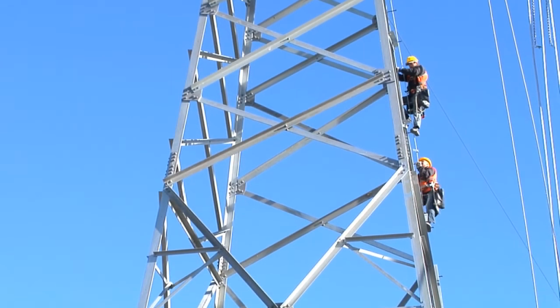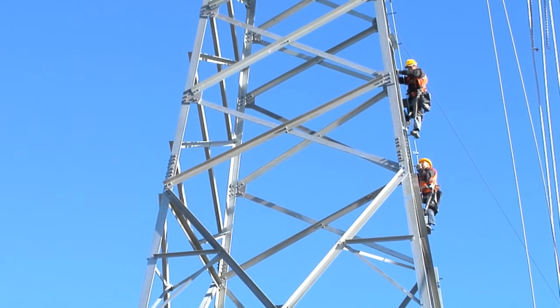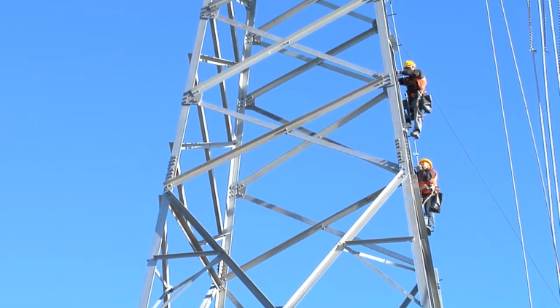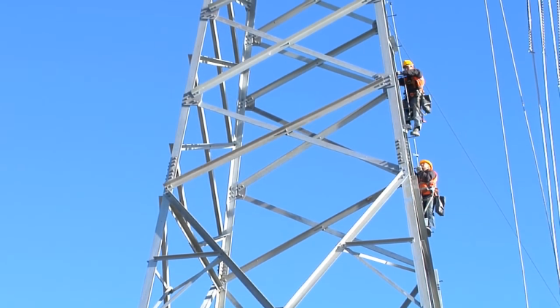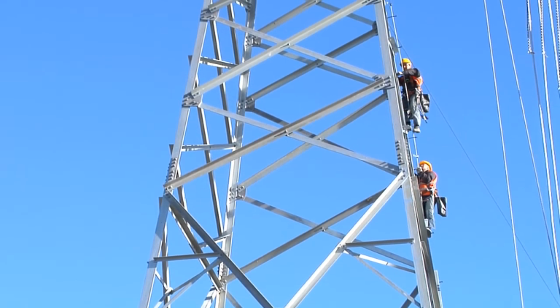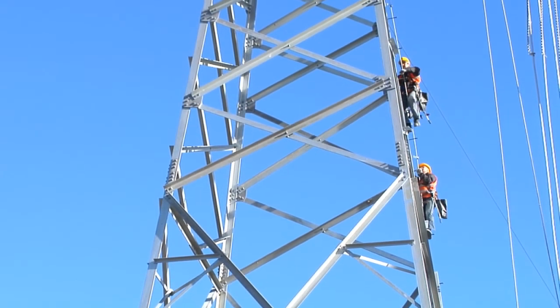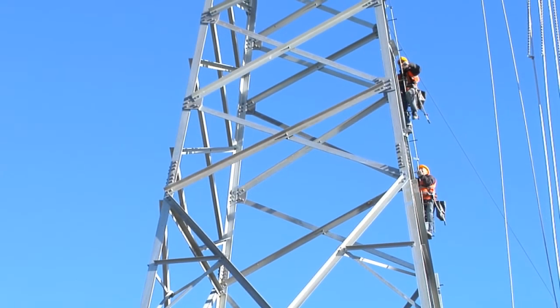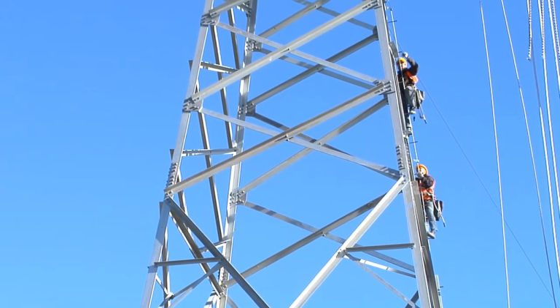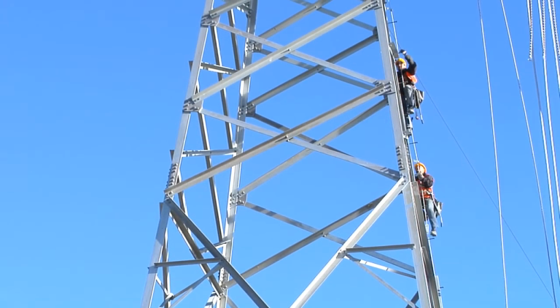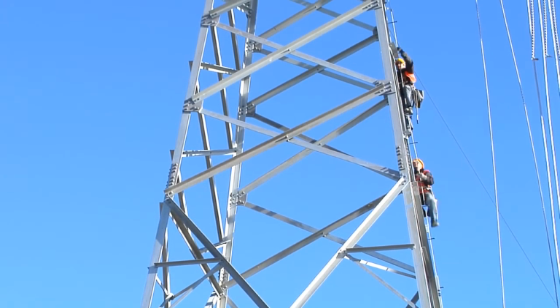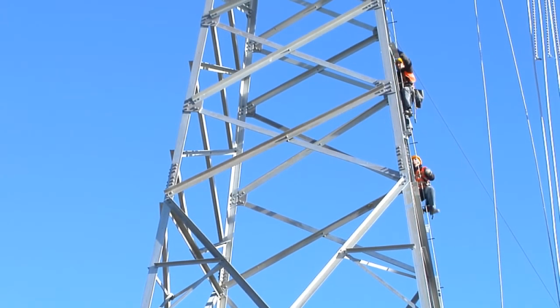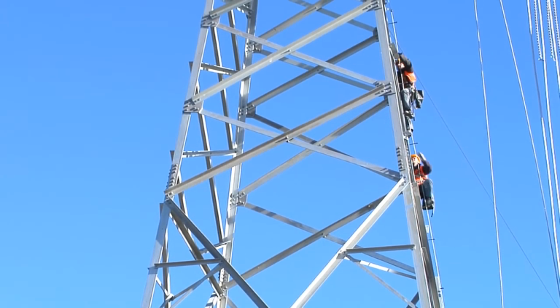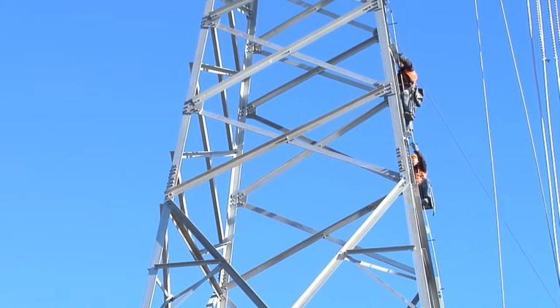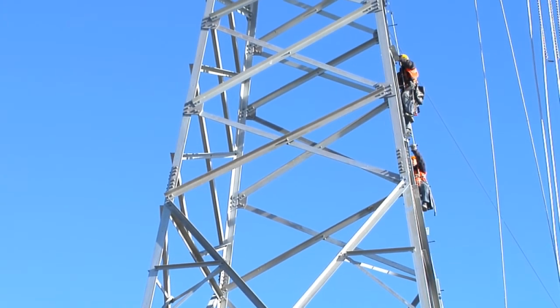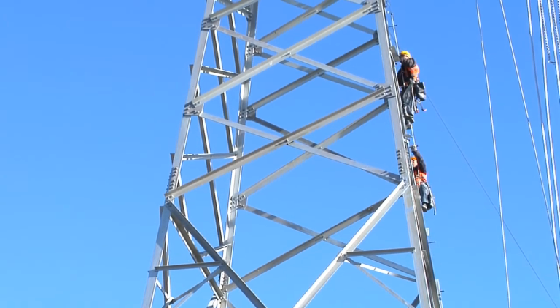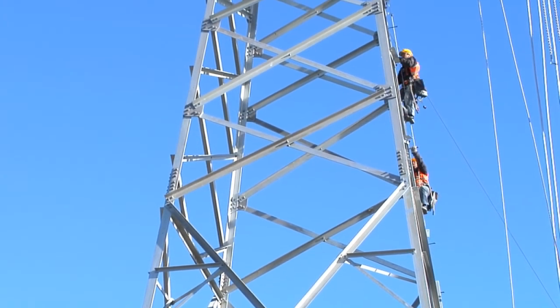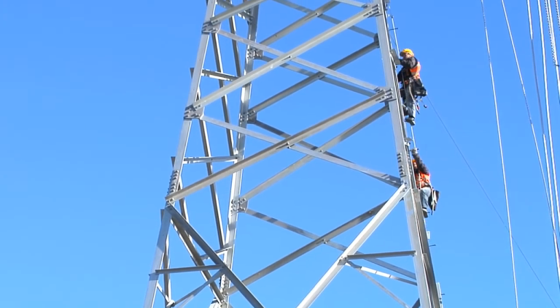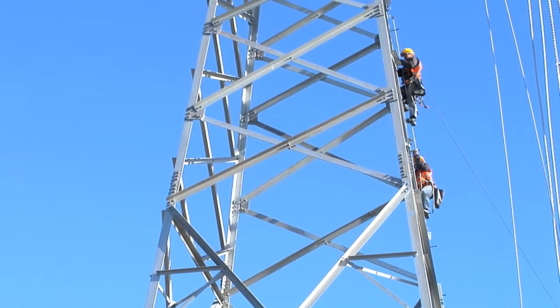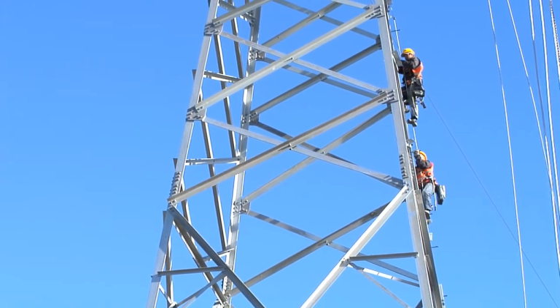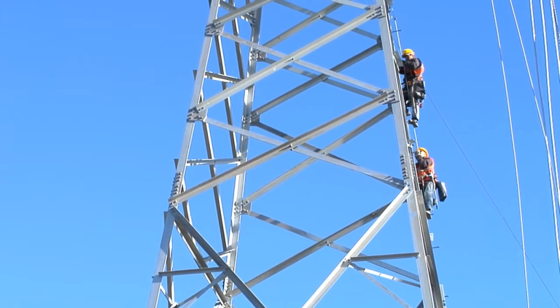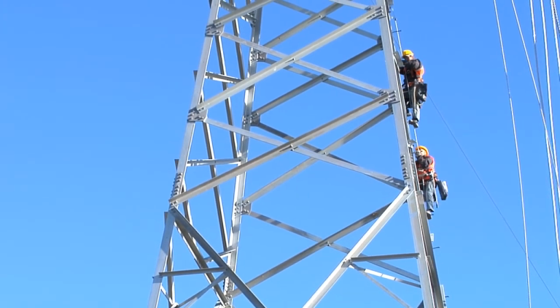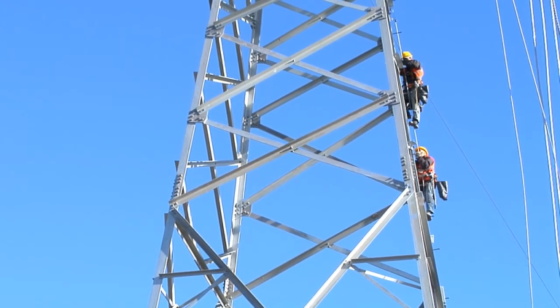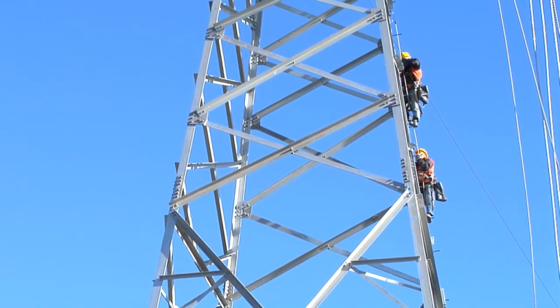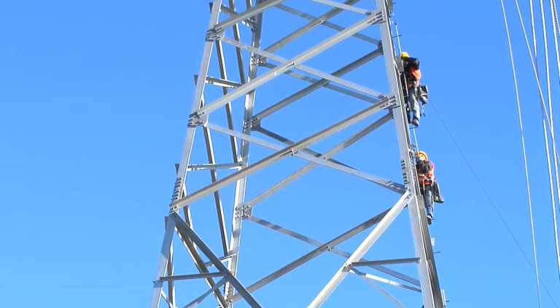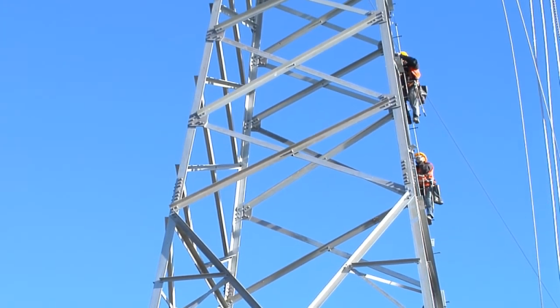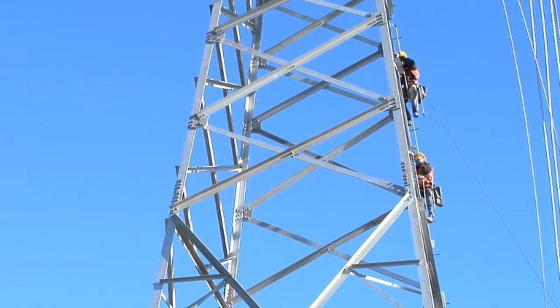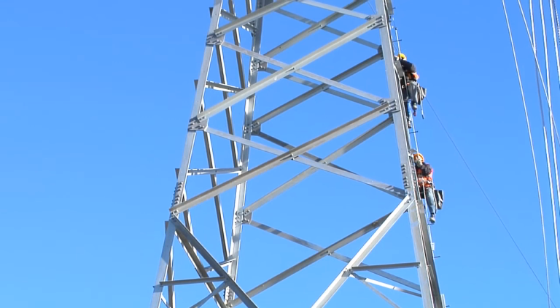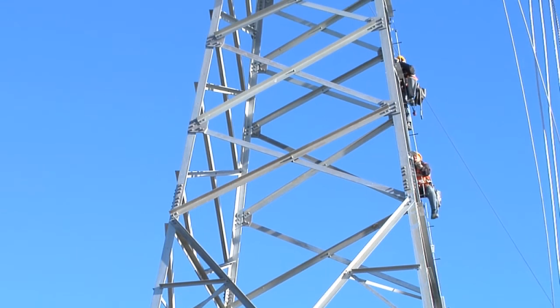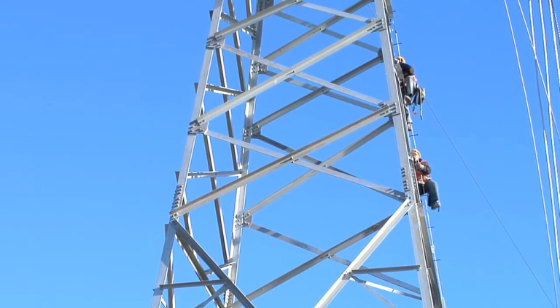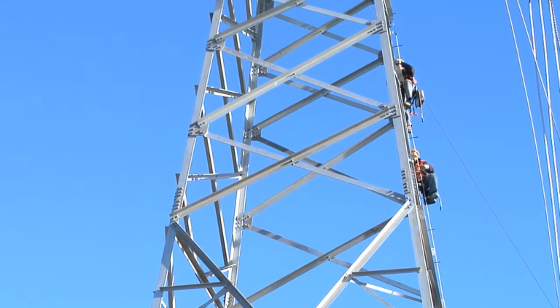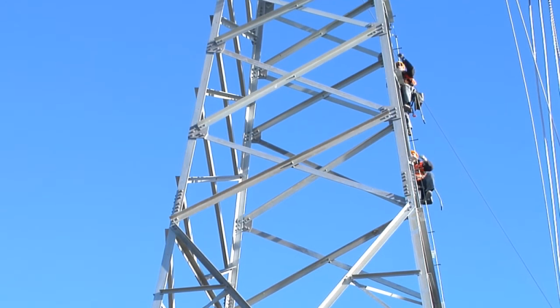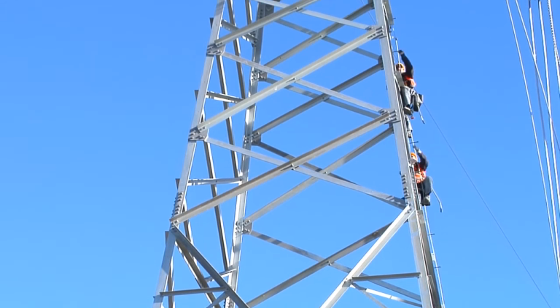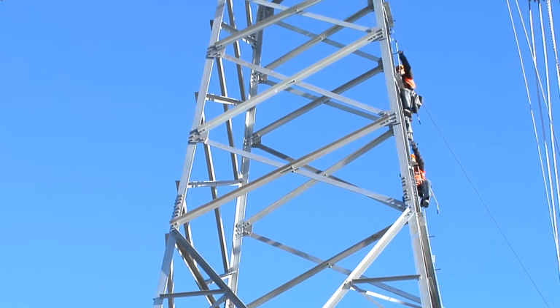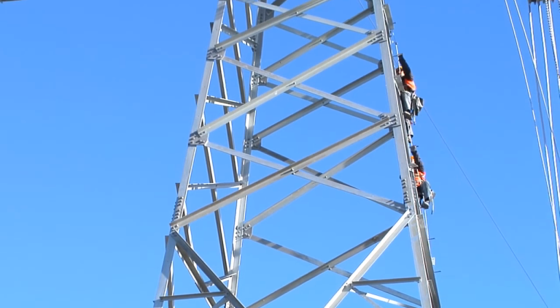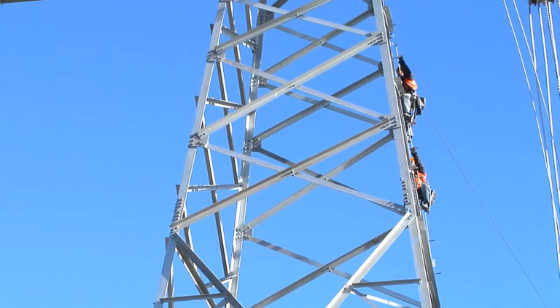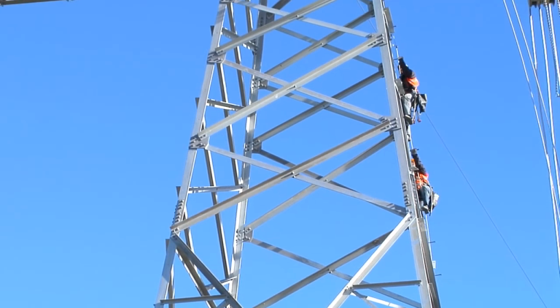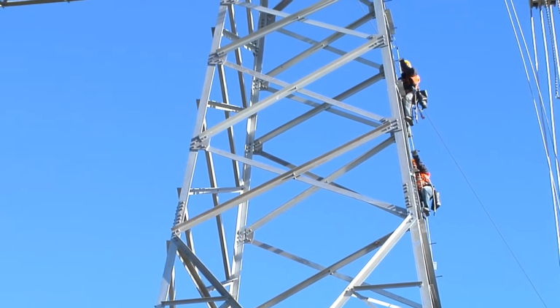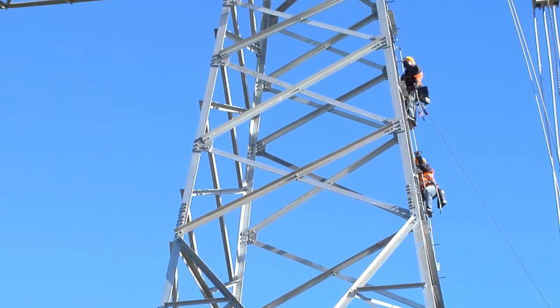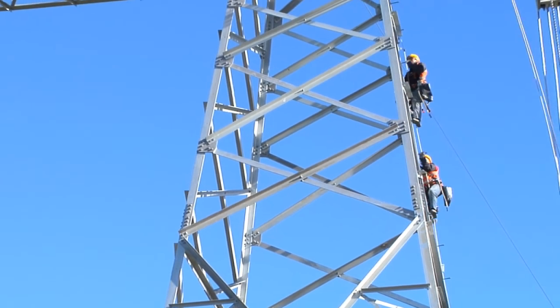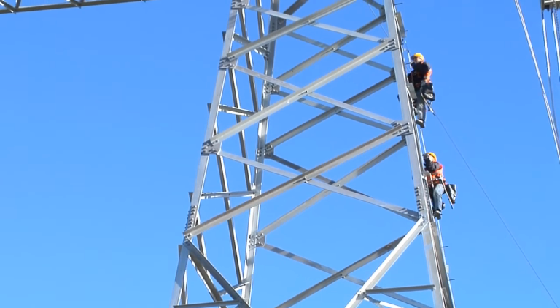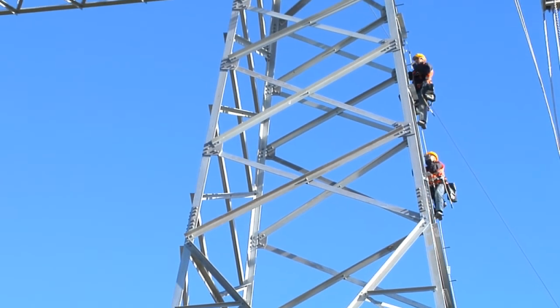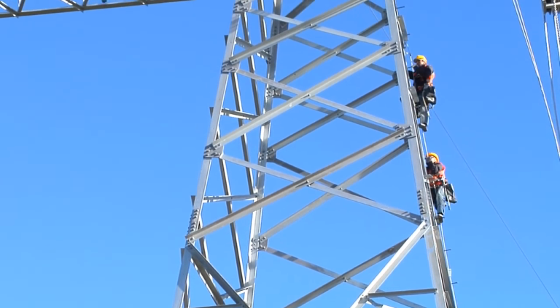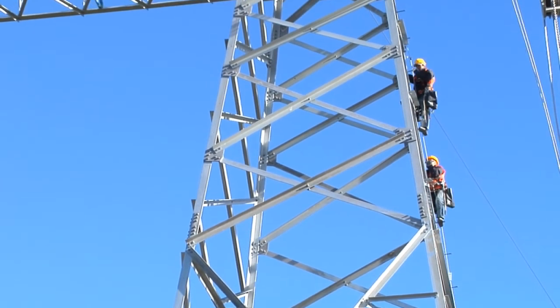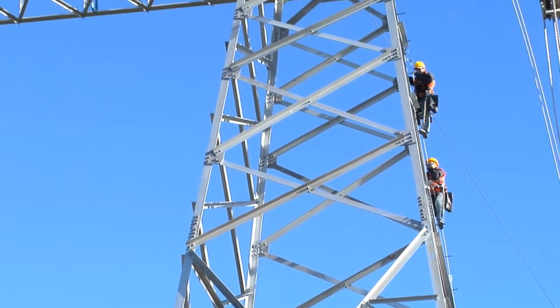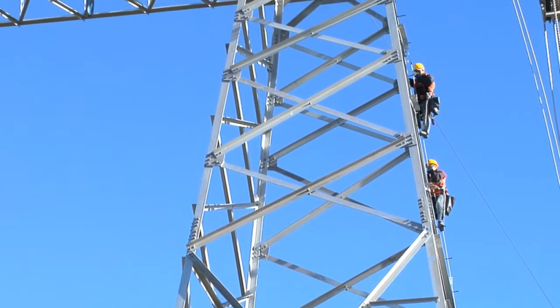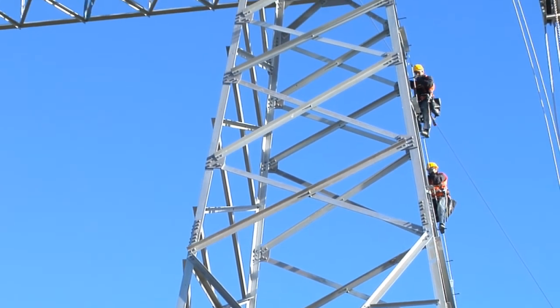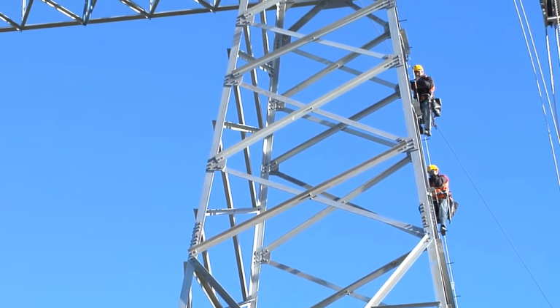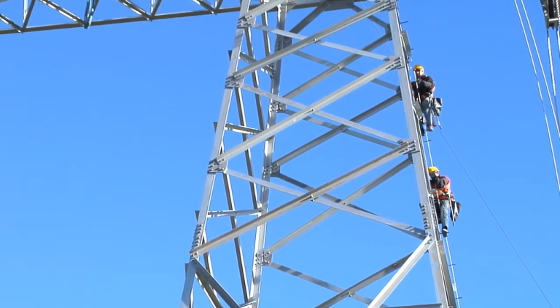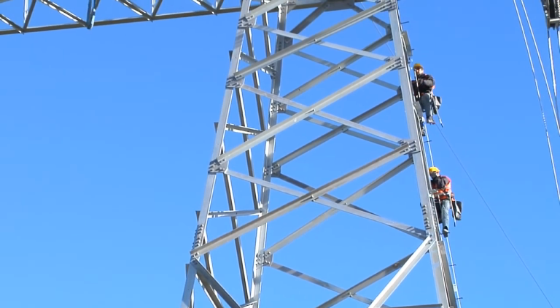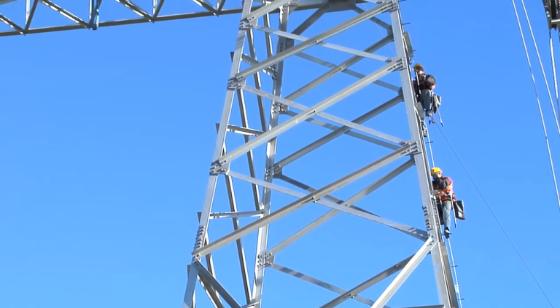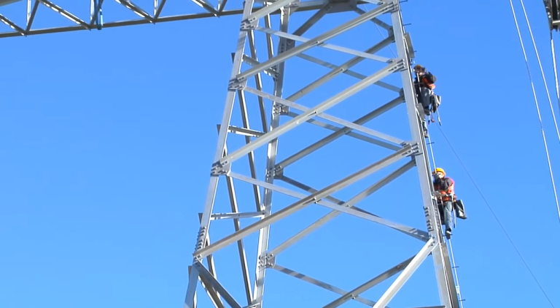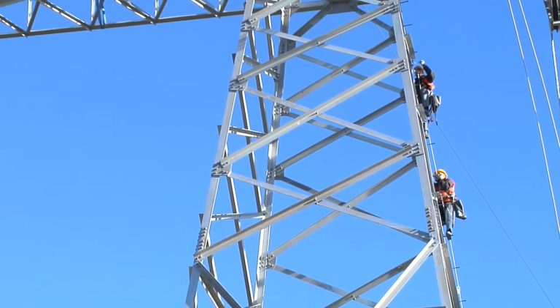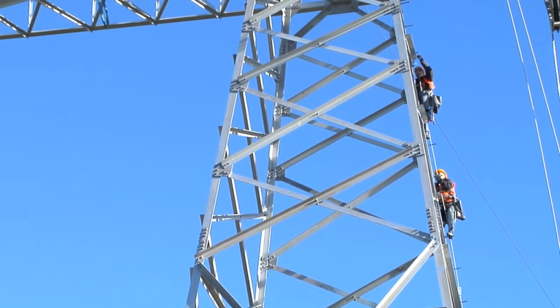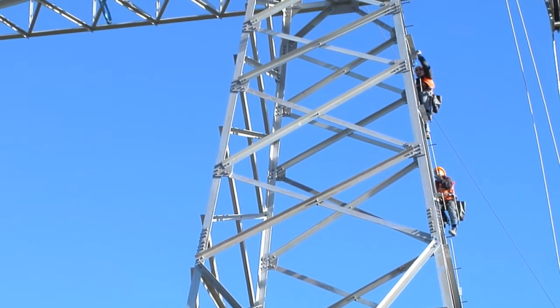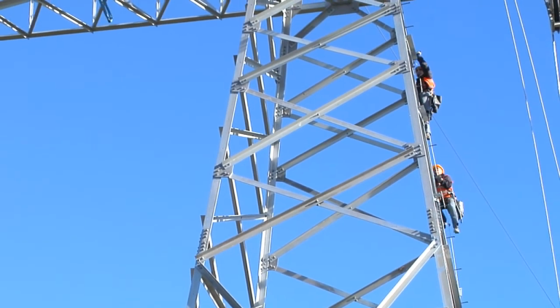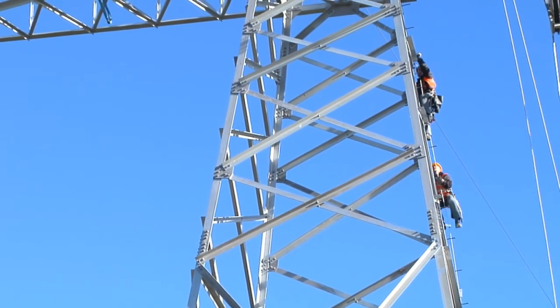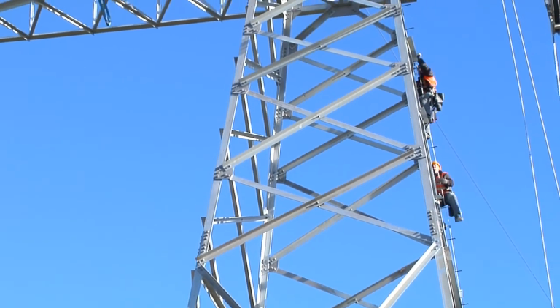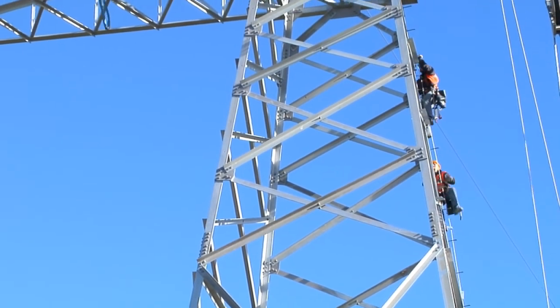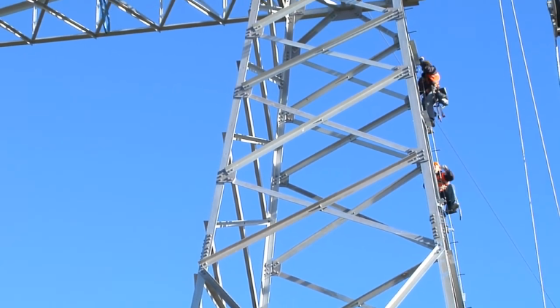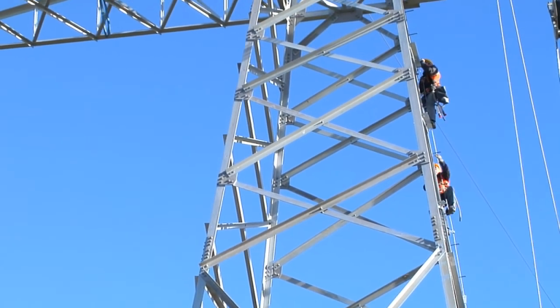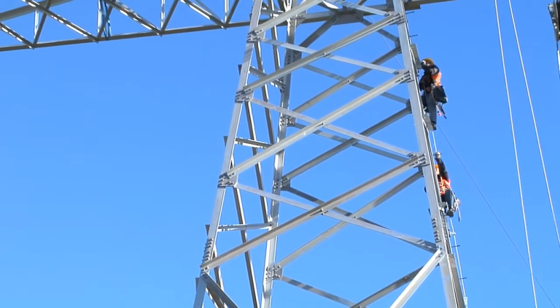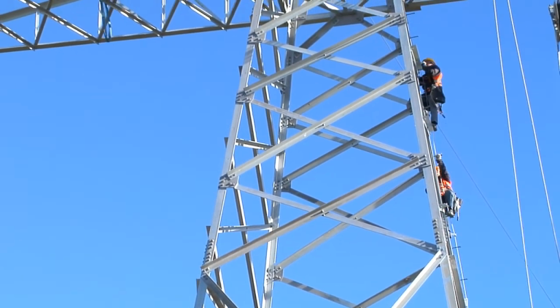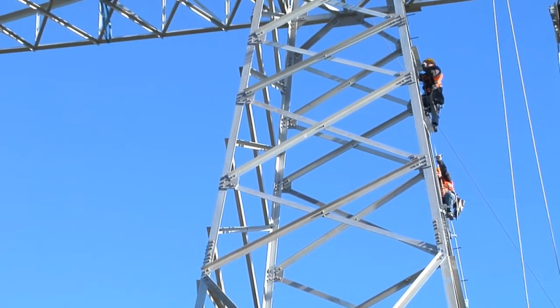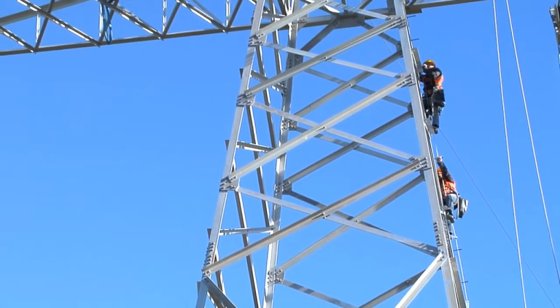It takes five to ten years from the start of the project until a power line comes into operation. What happens during that time?